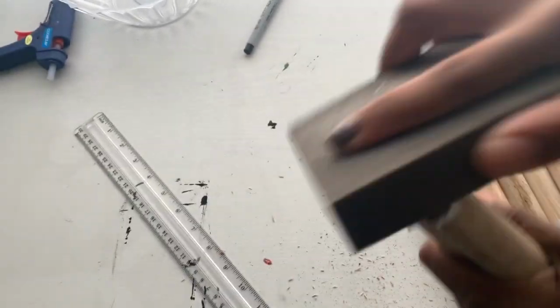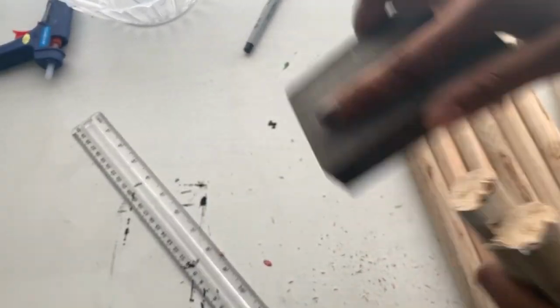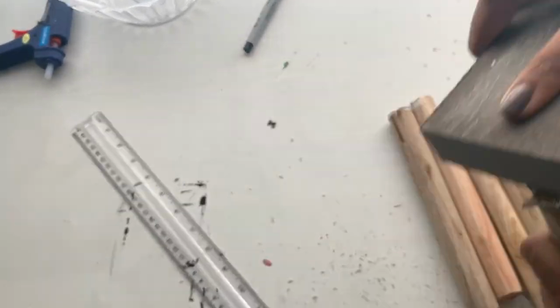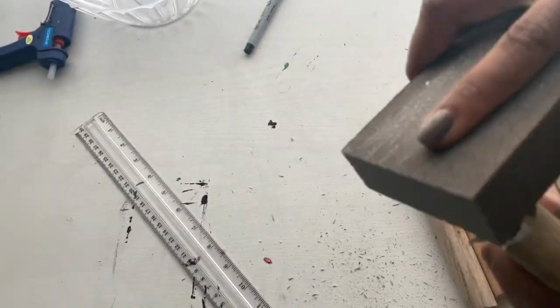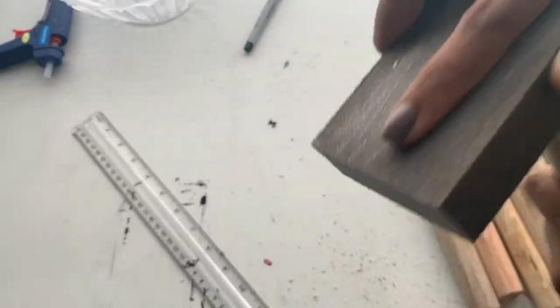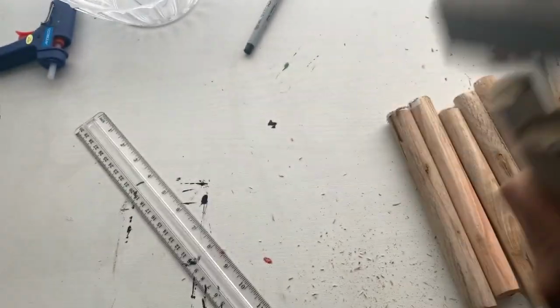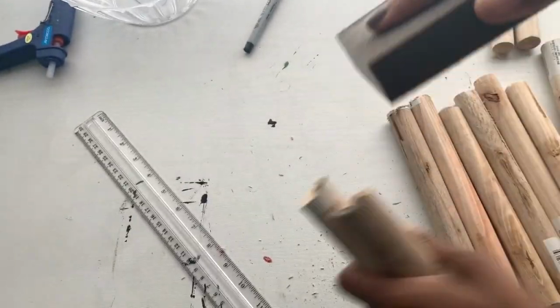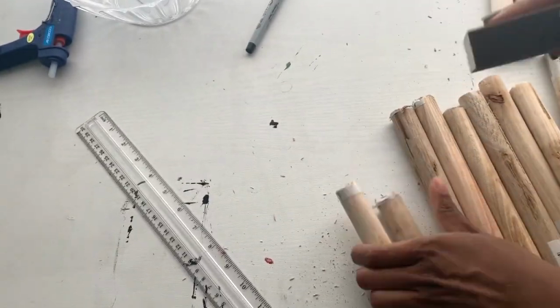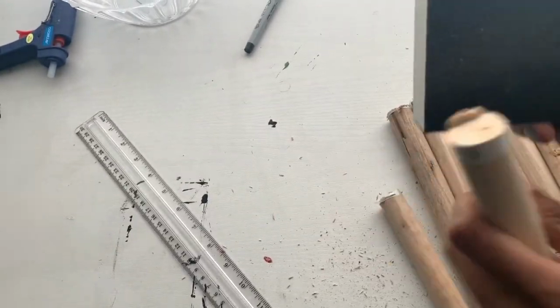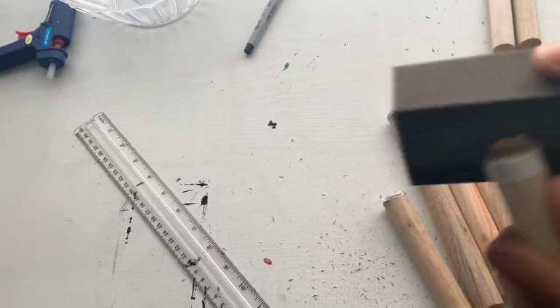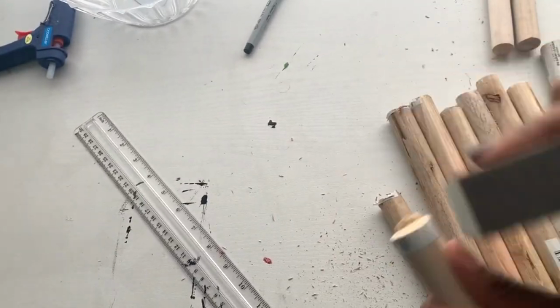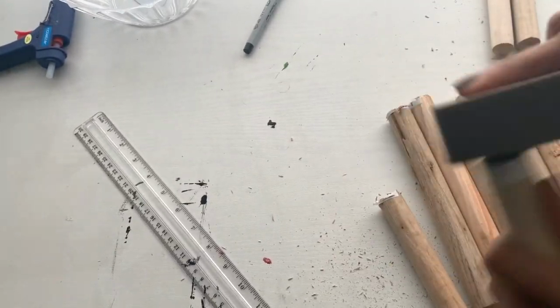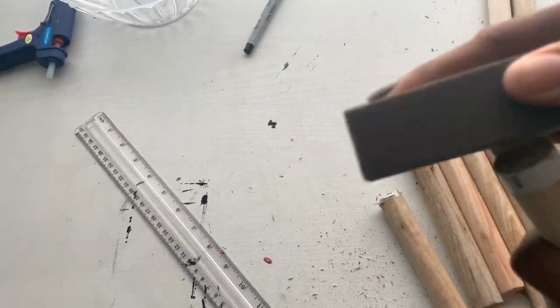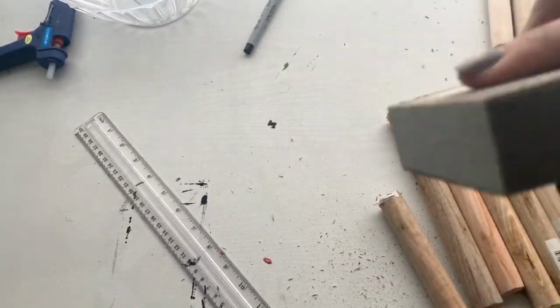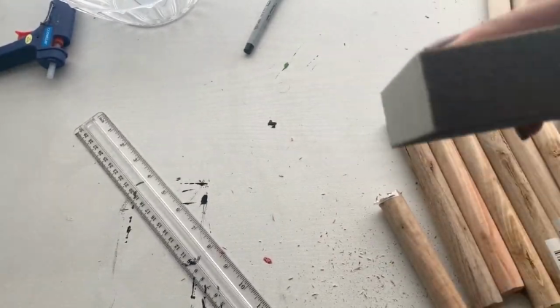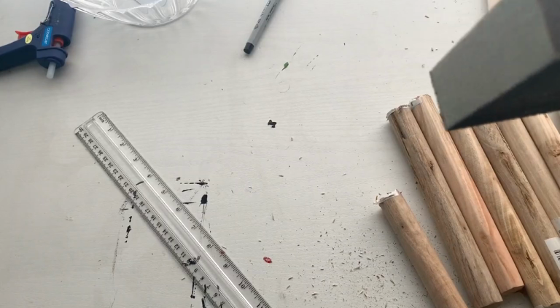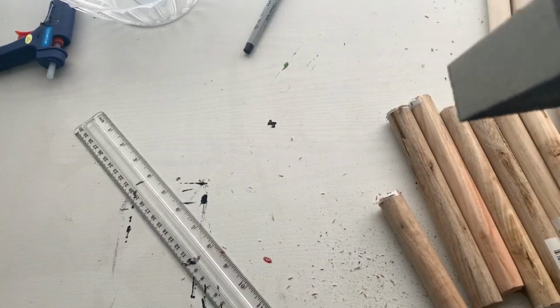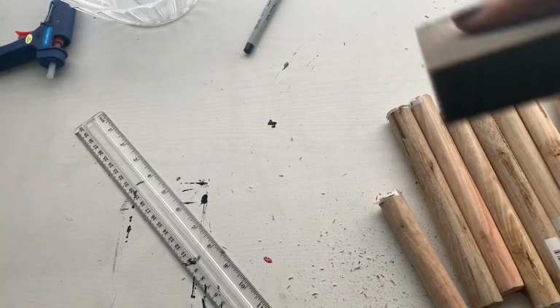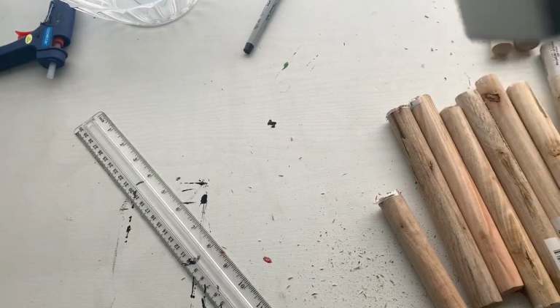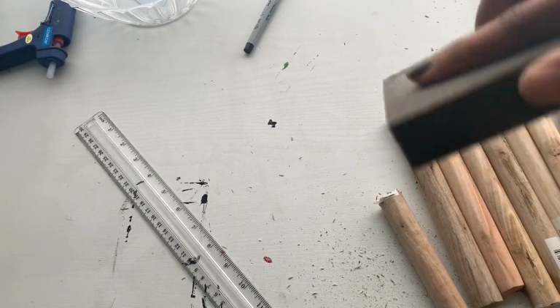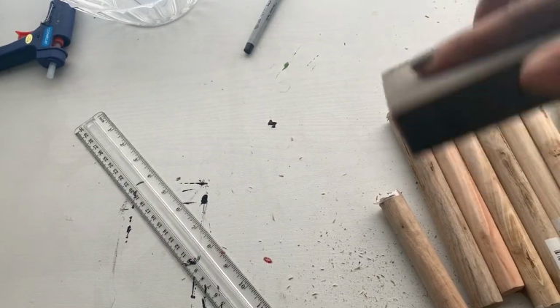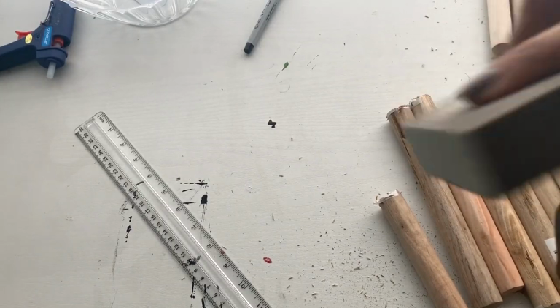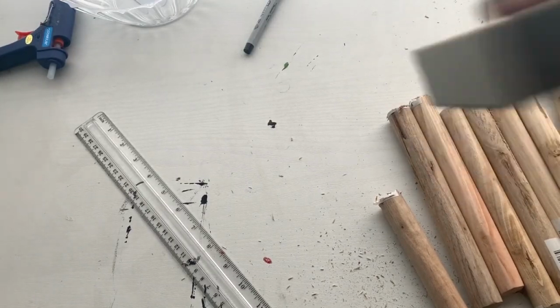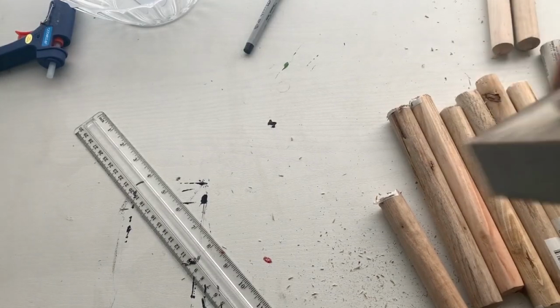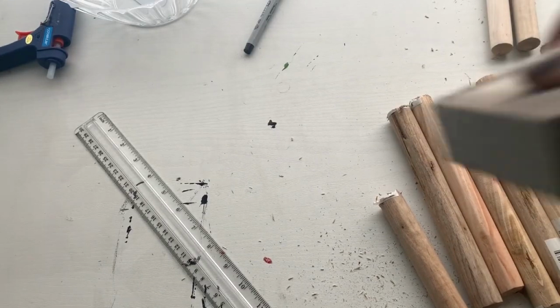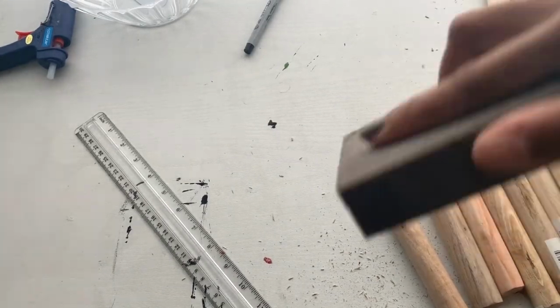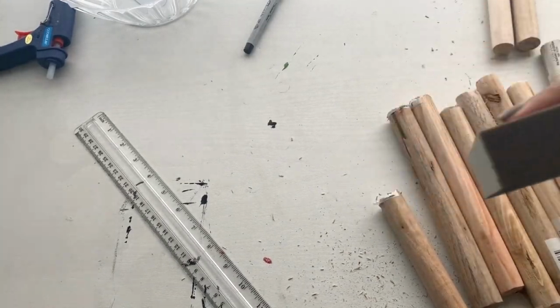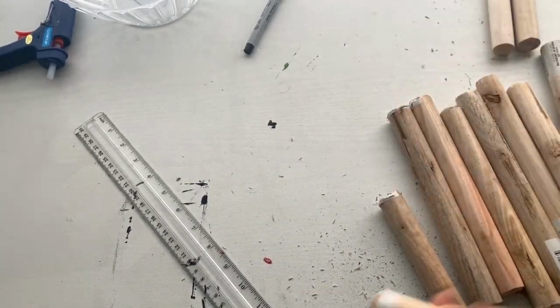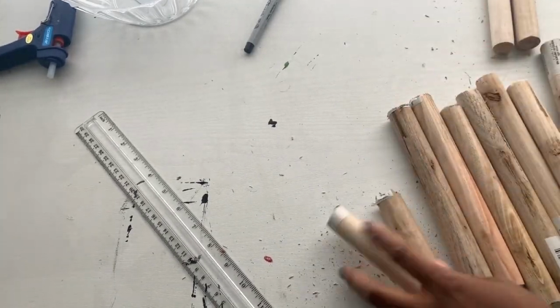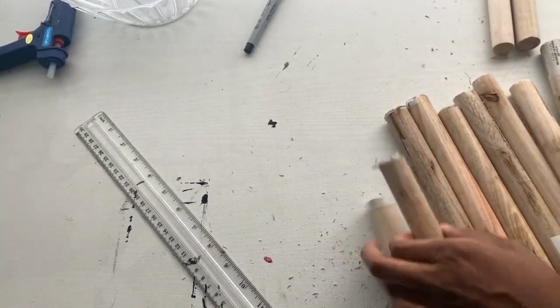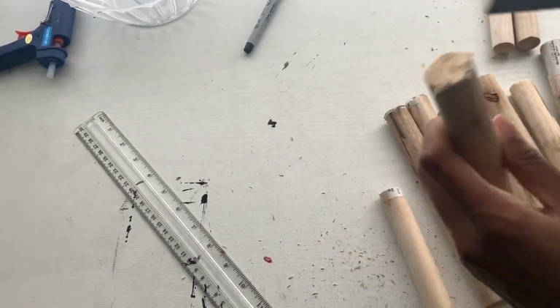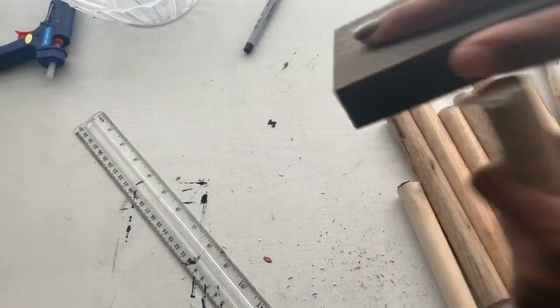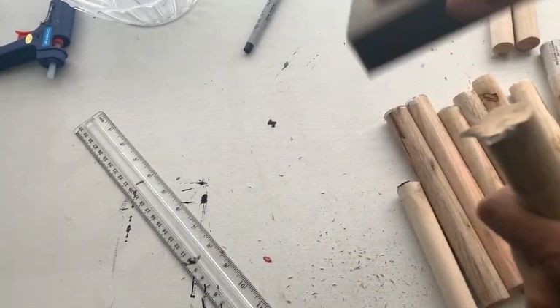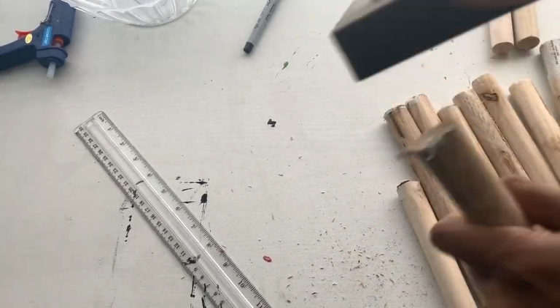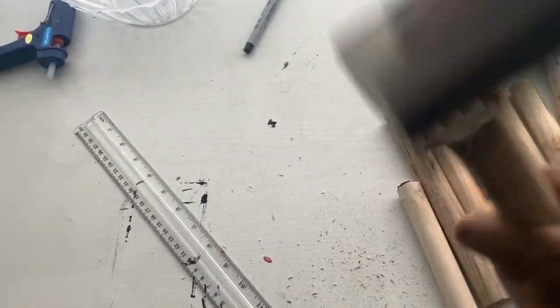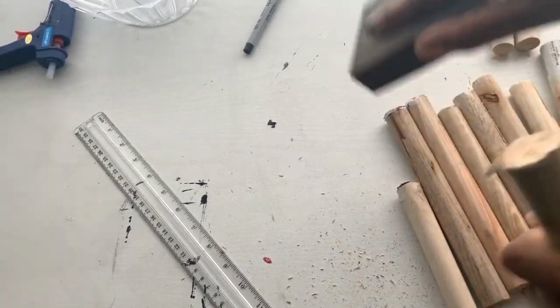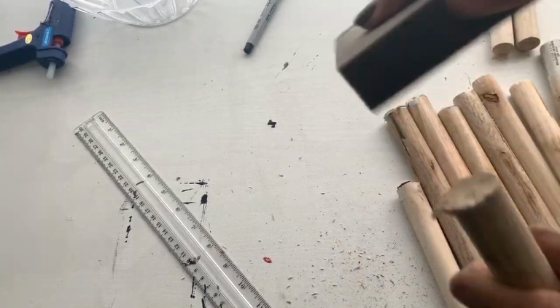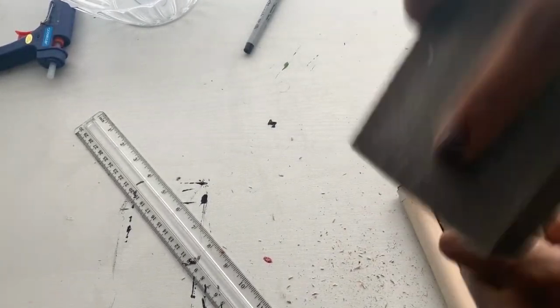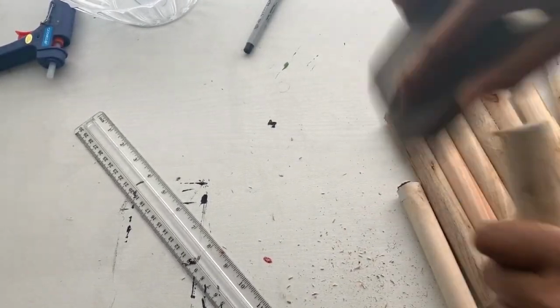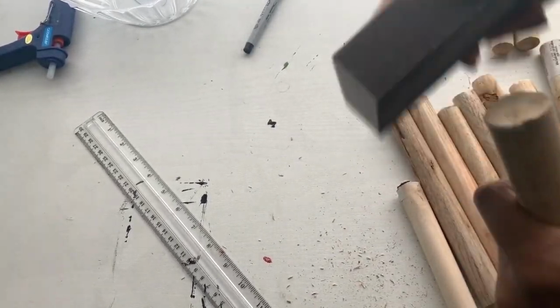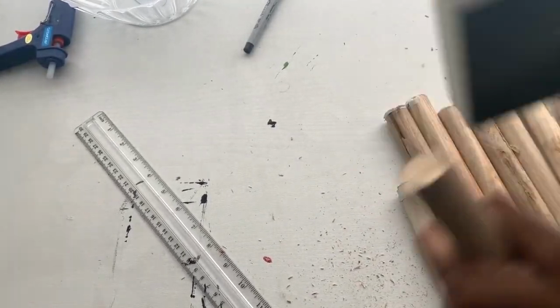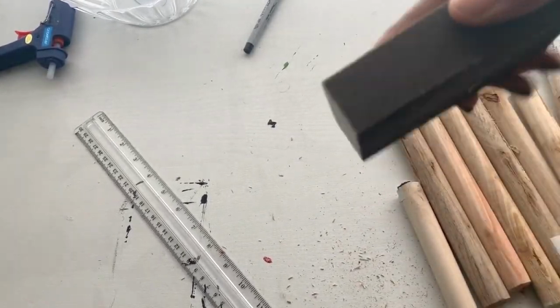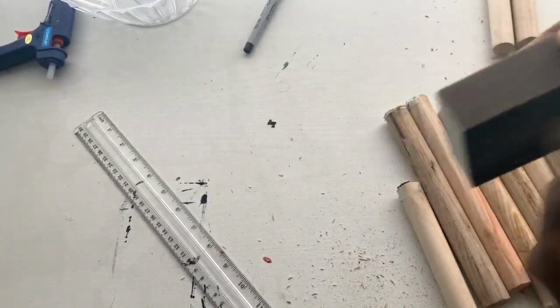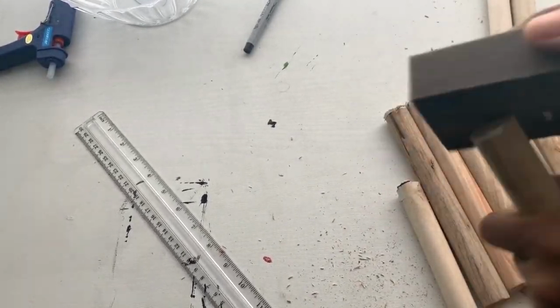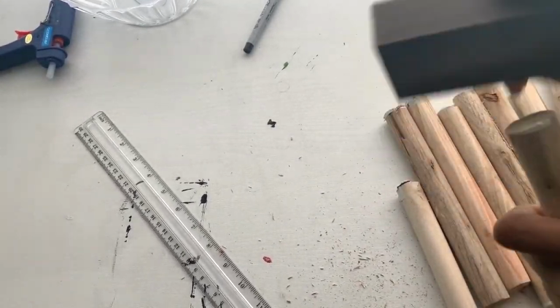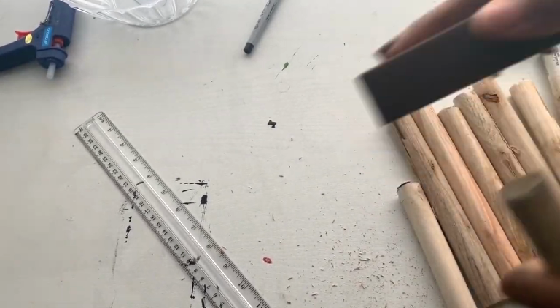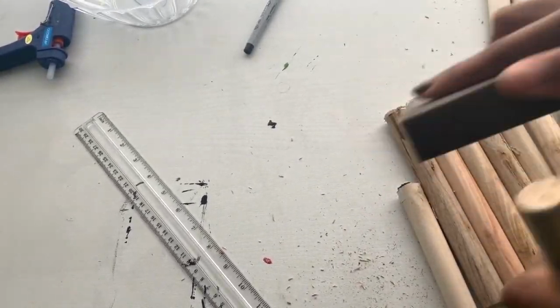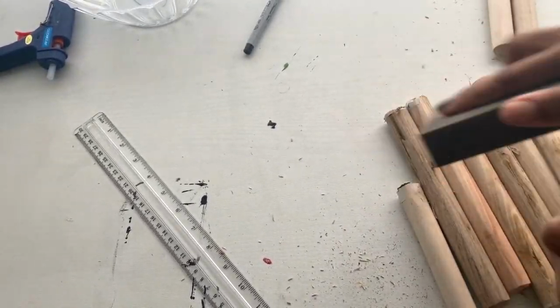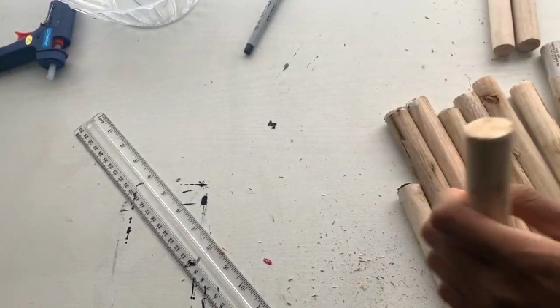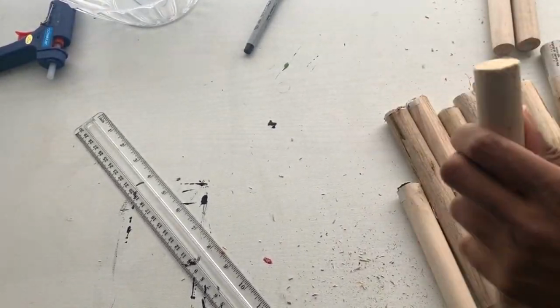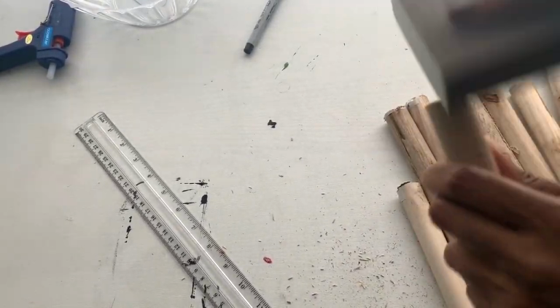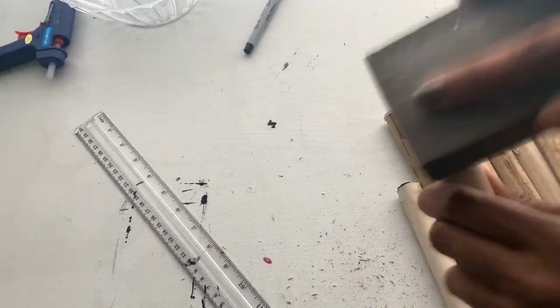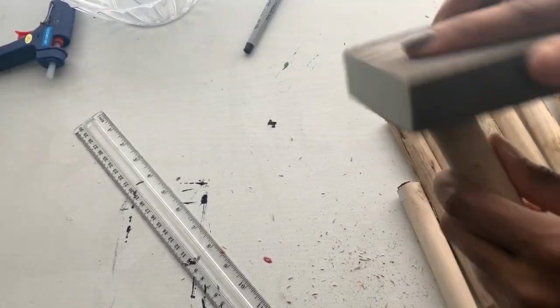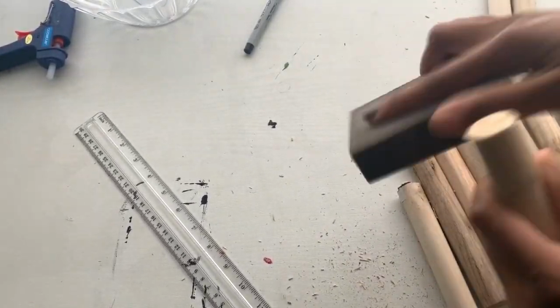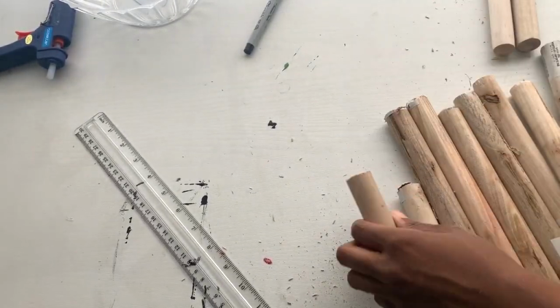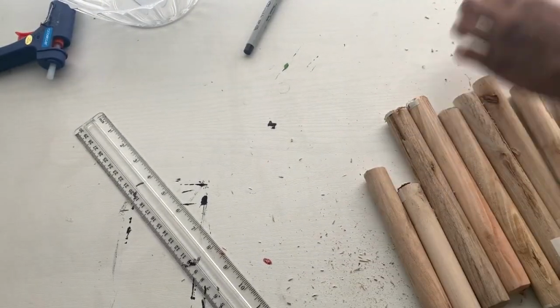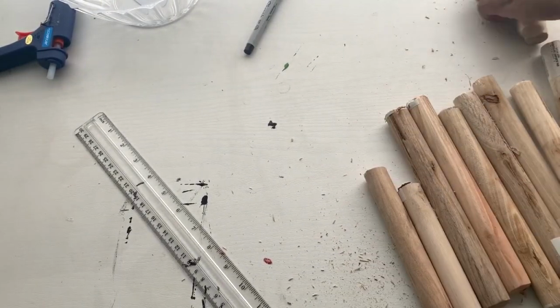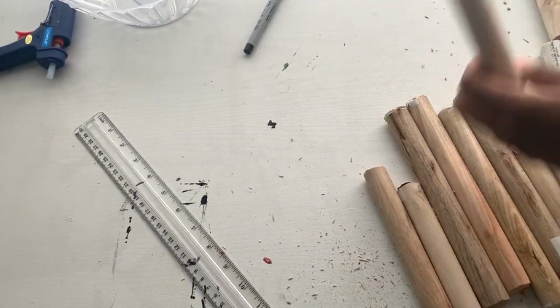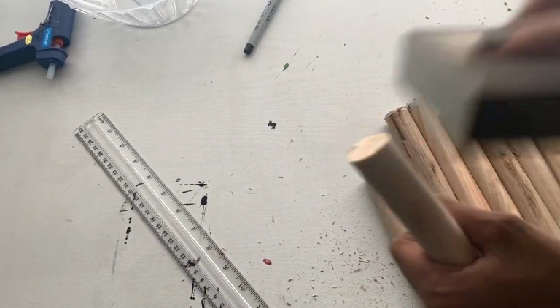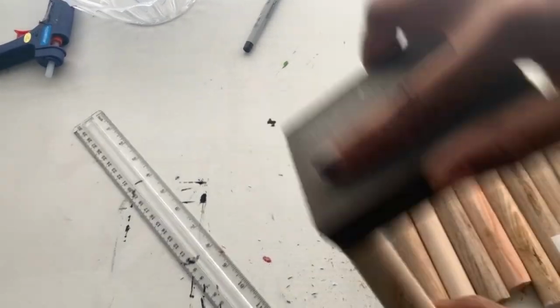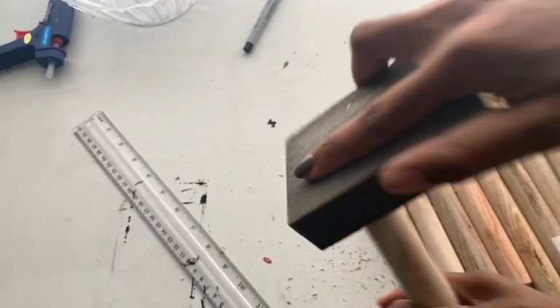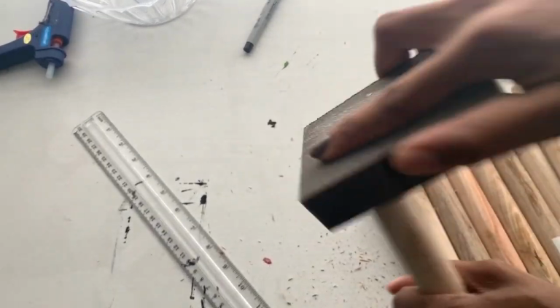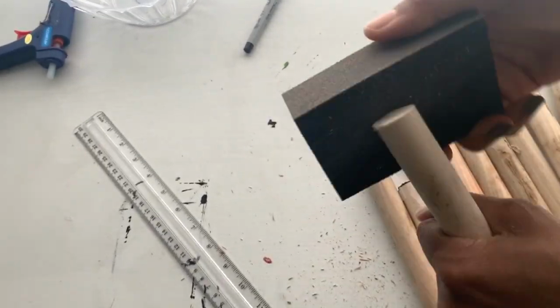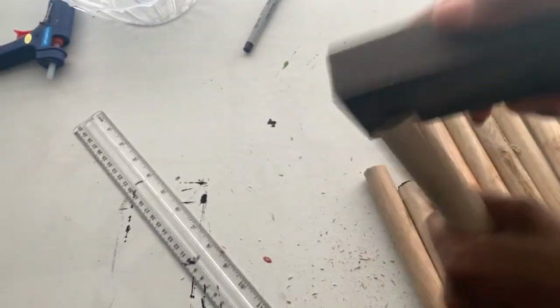Now what you're going to do is just sand off those crusty edges that you made when you were cutting the wood.